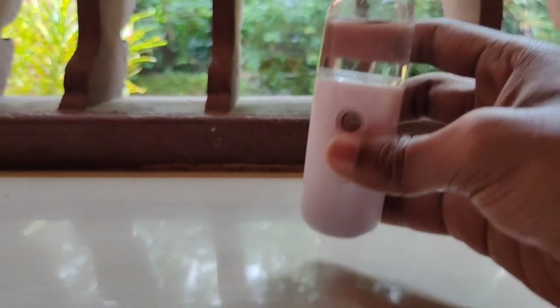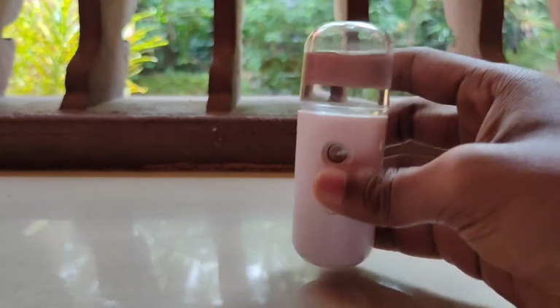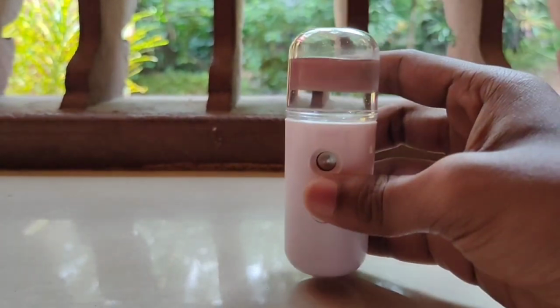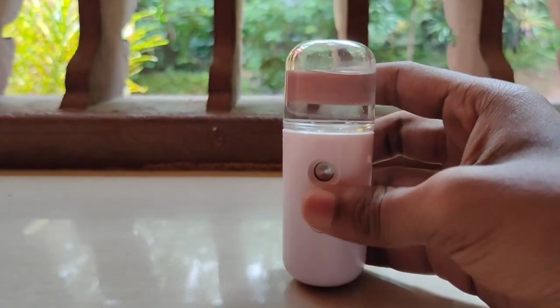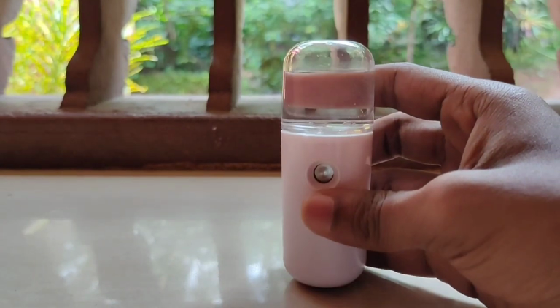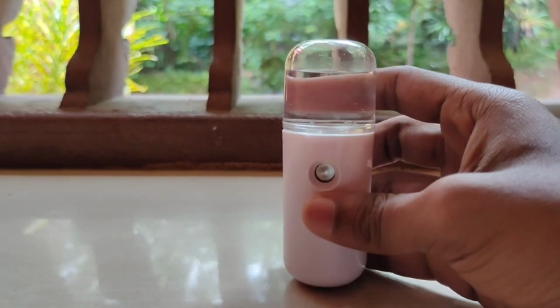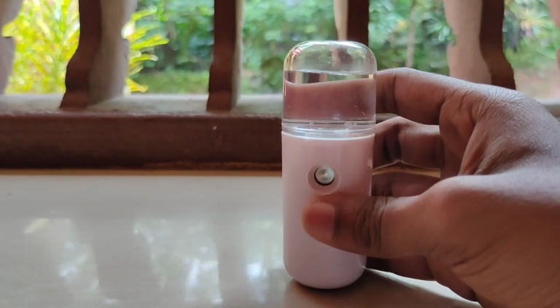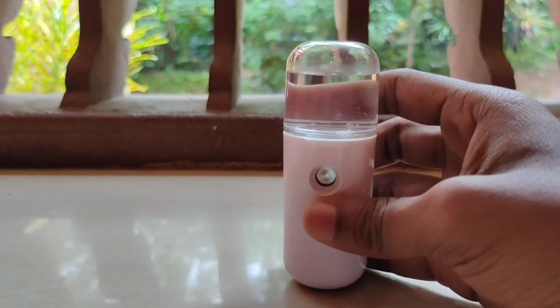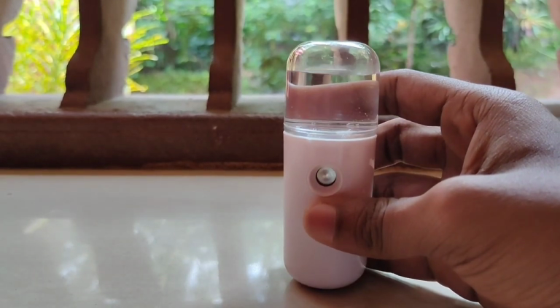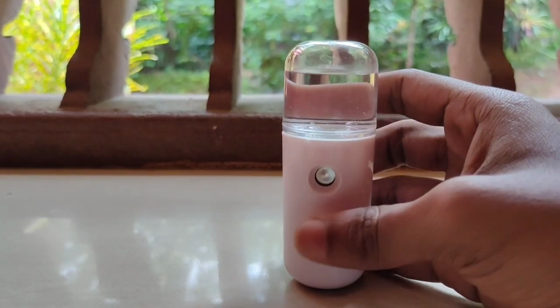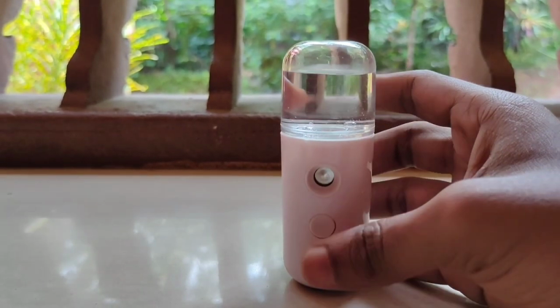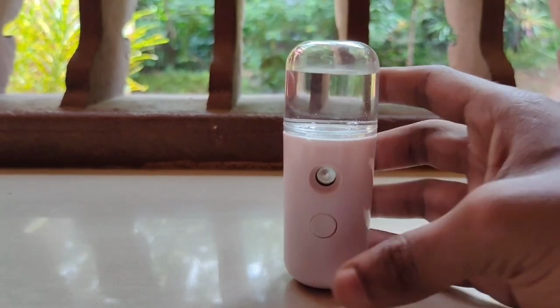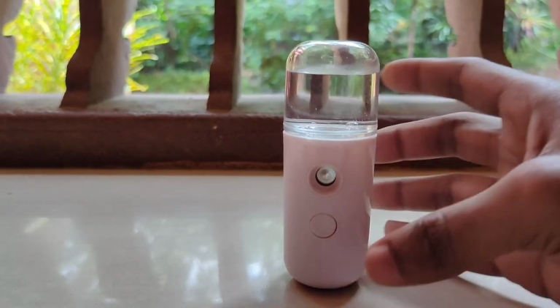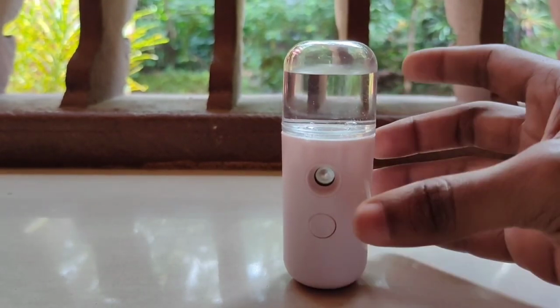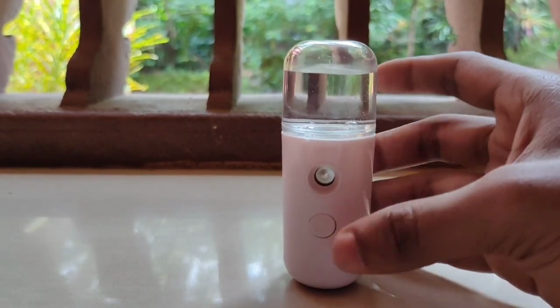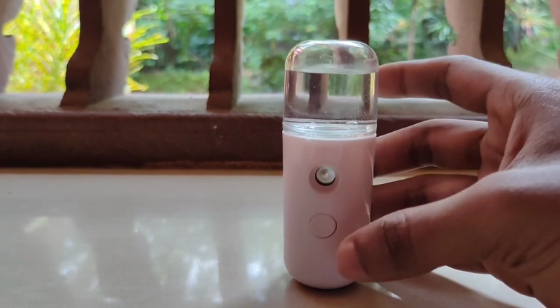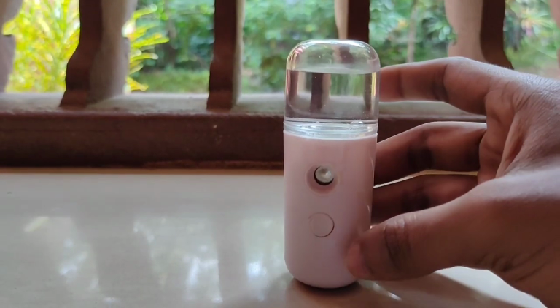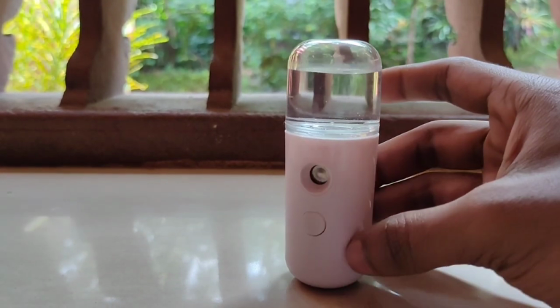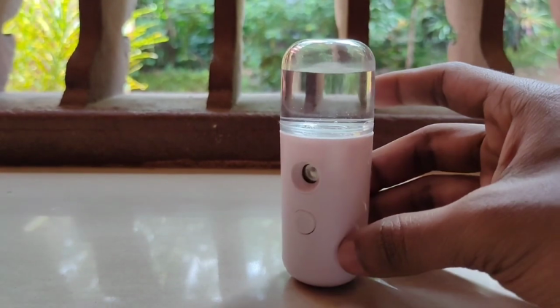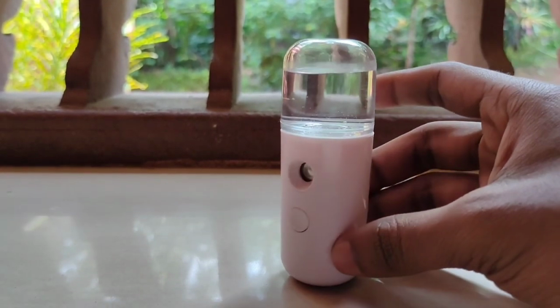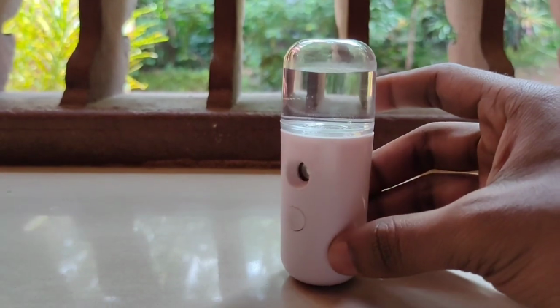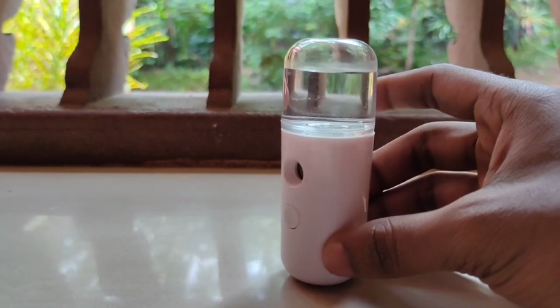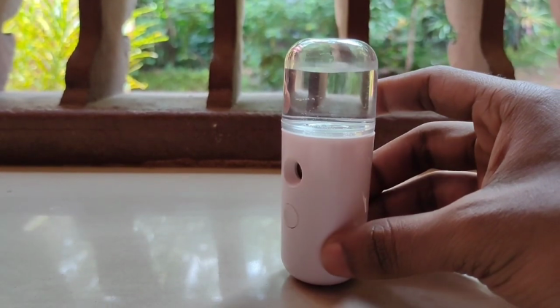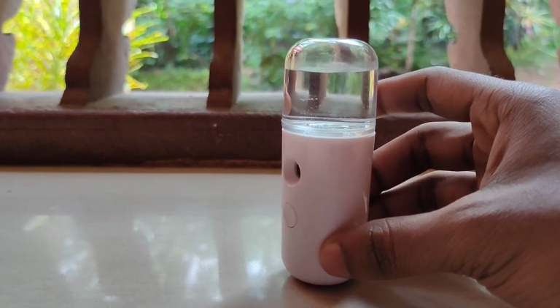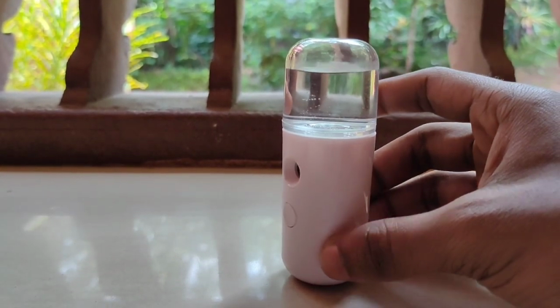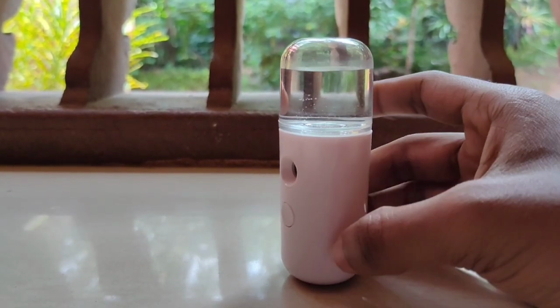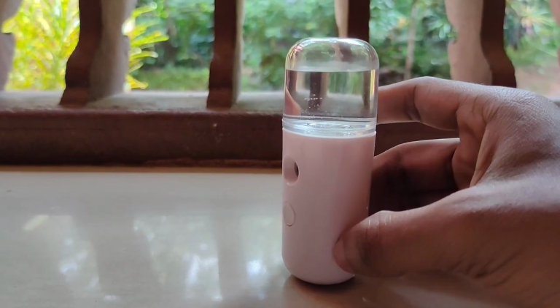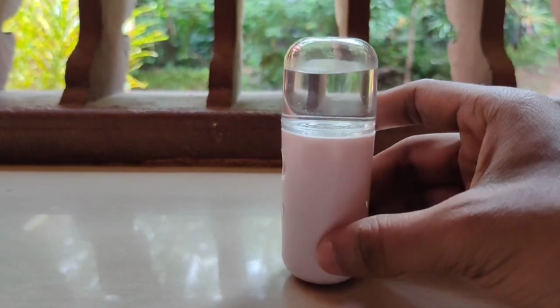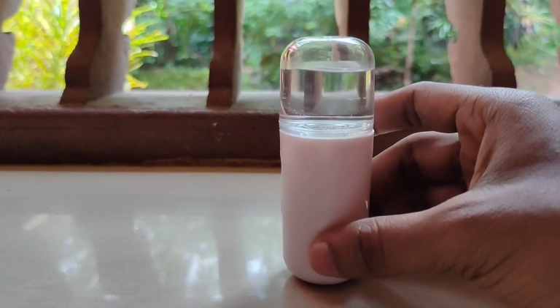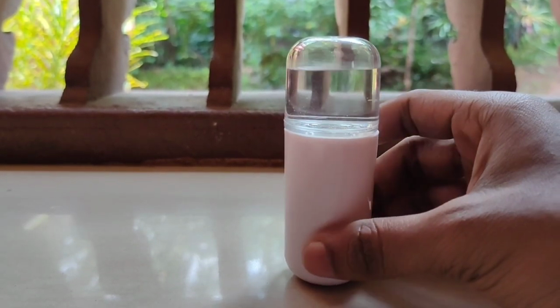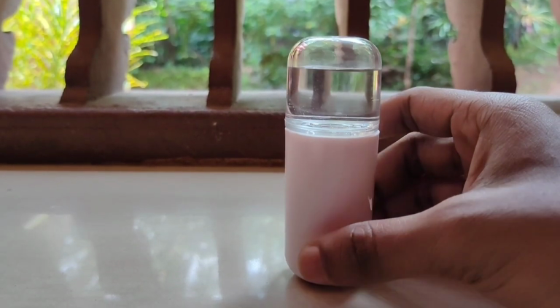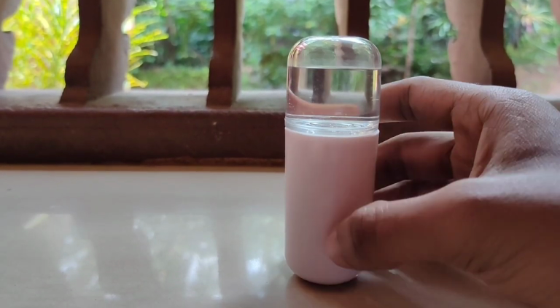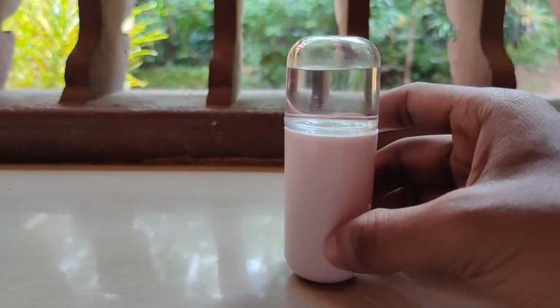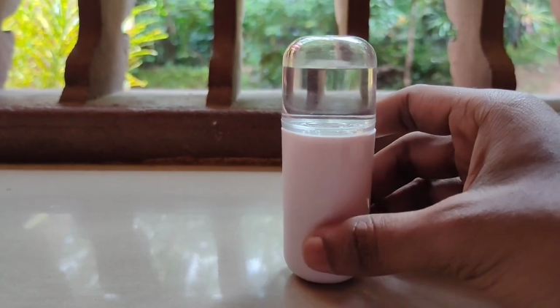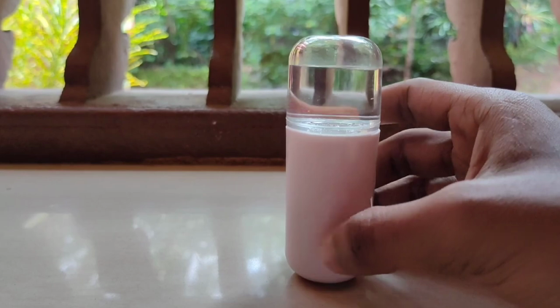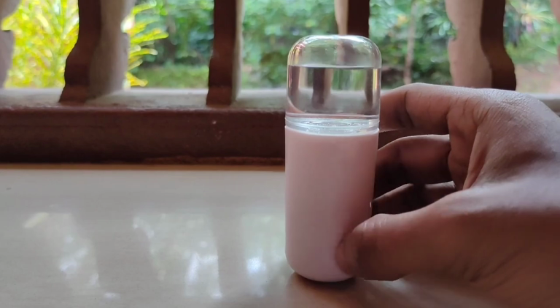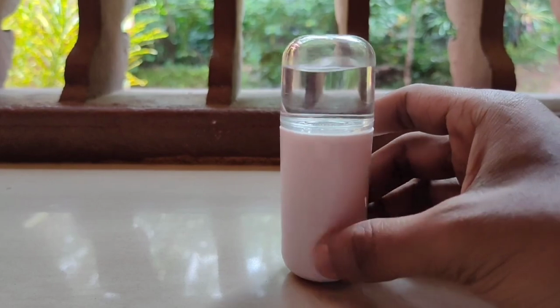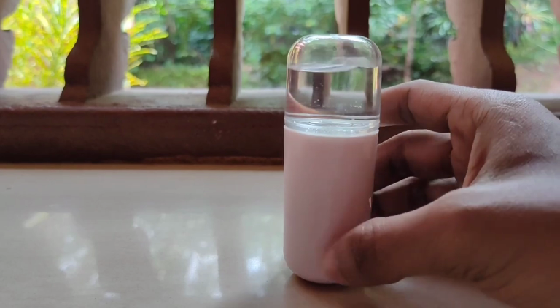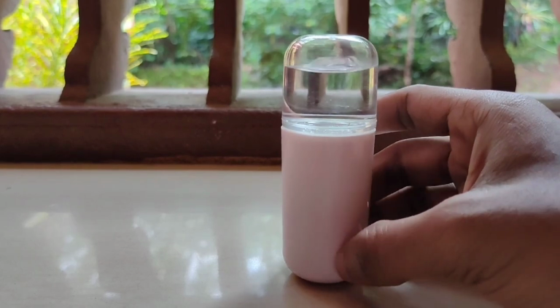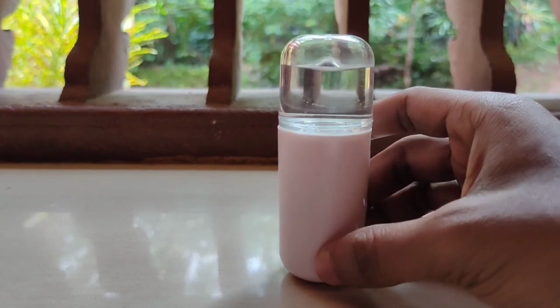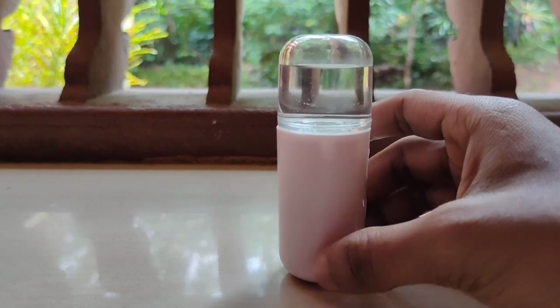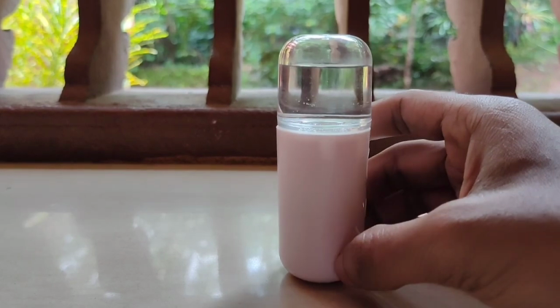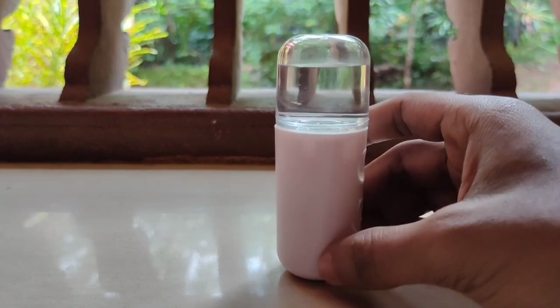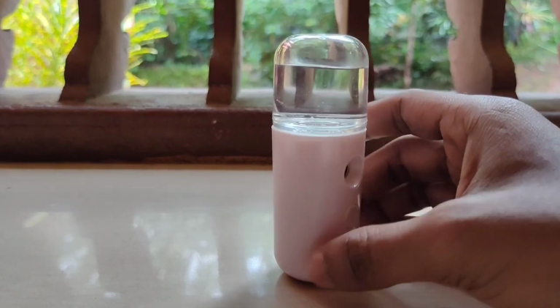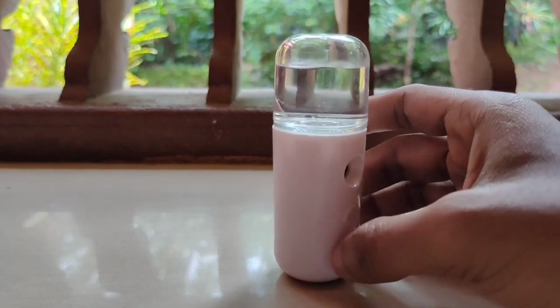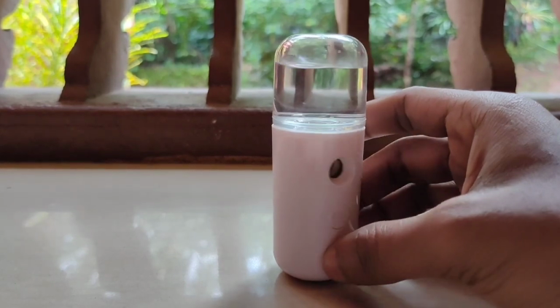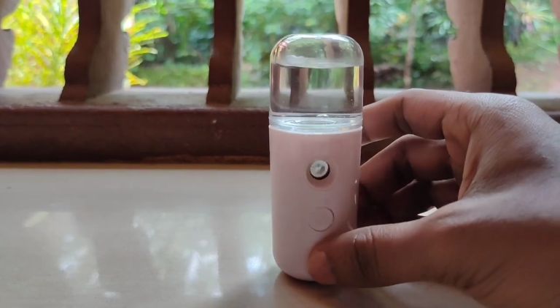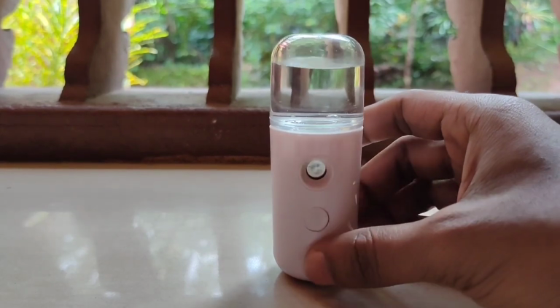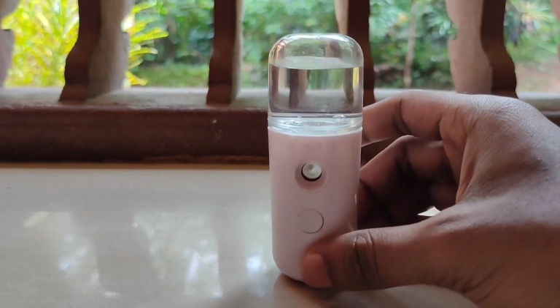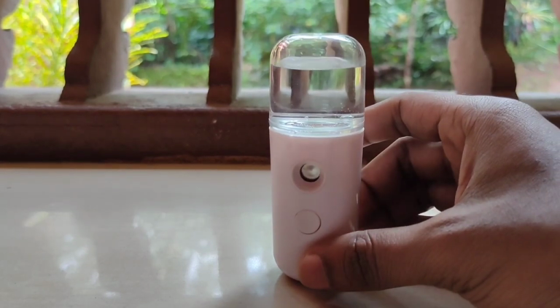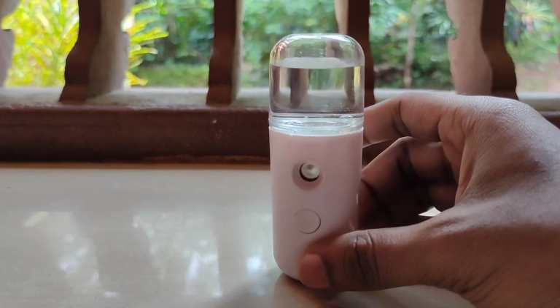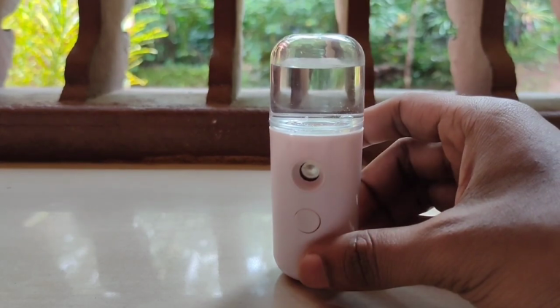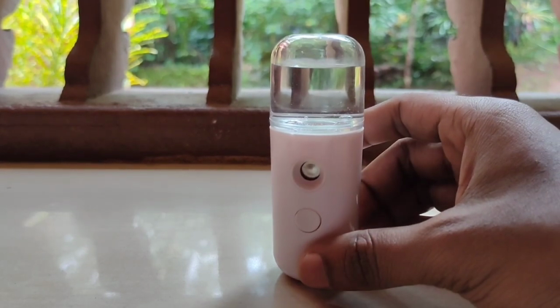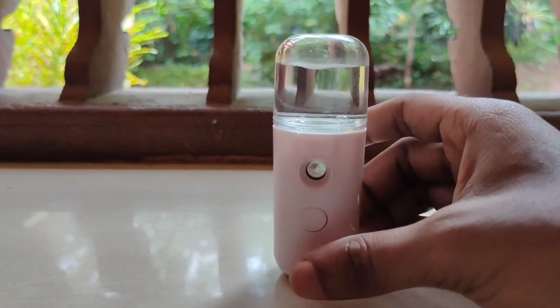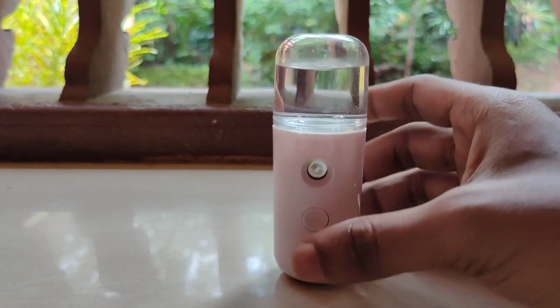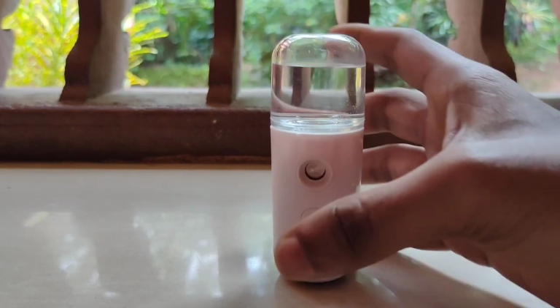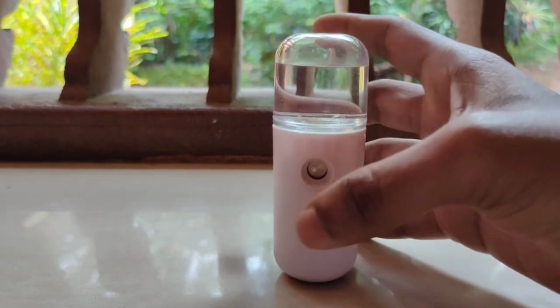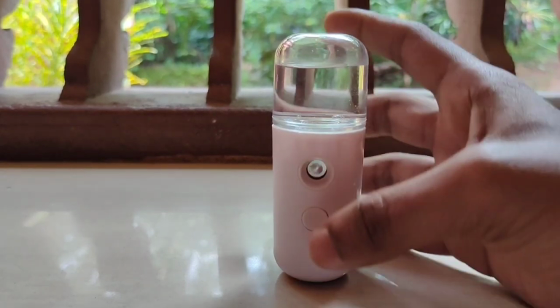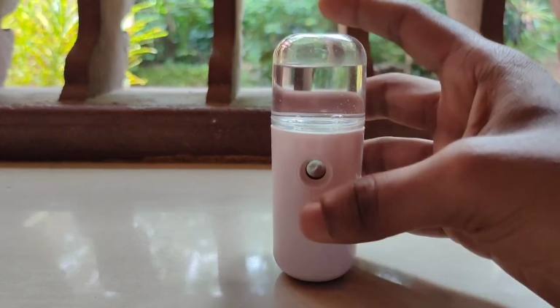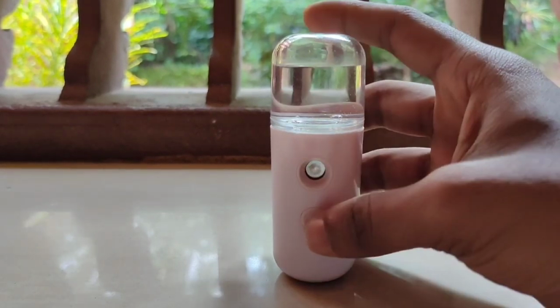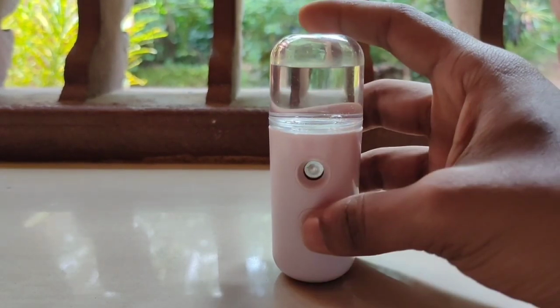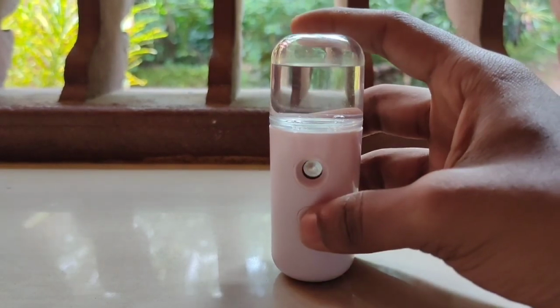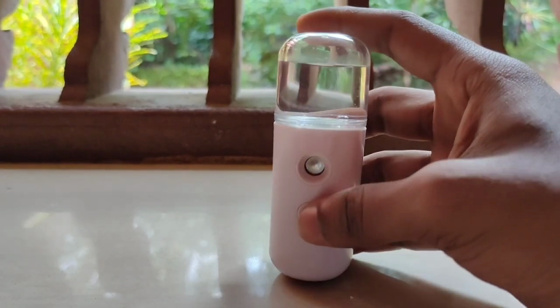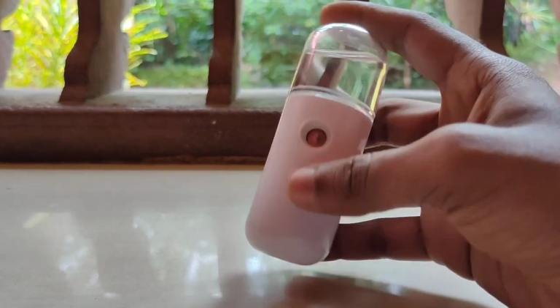Hi friends, welcome to my channel. We are going to review a mini sanitiser machine. This is our product. Let's see if we have a flip card on Amazon.